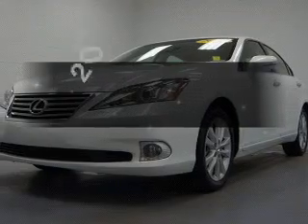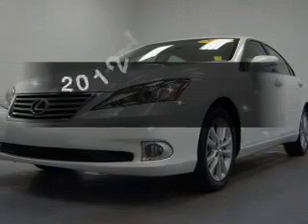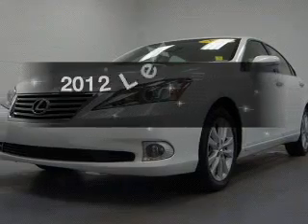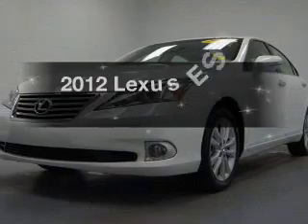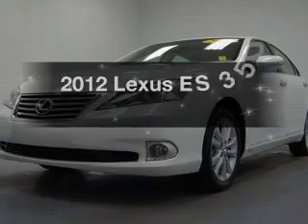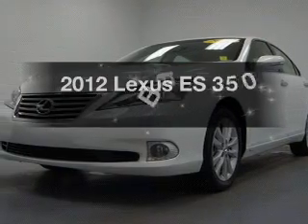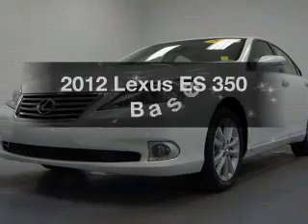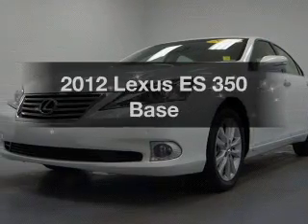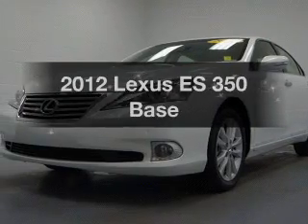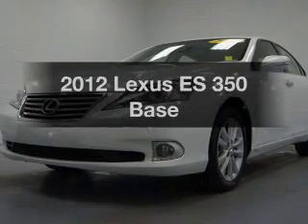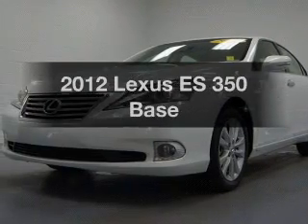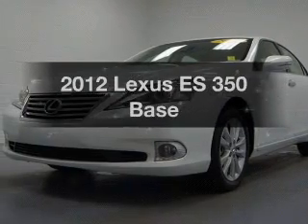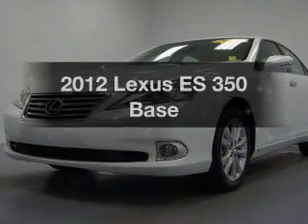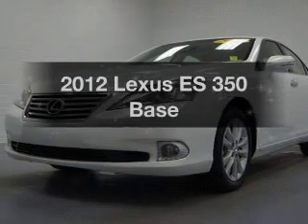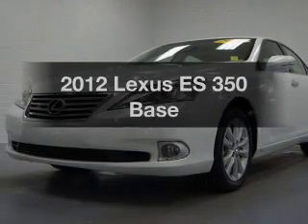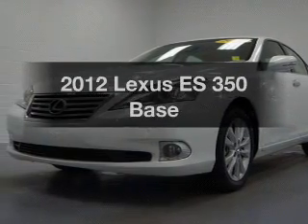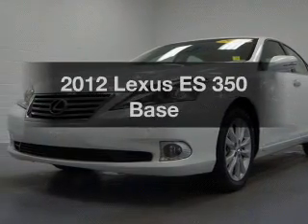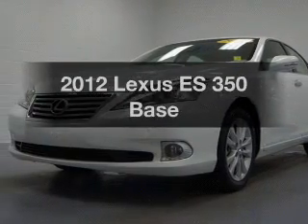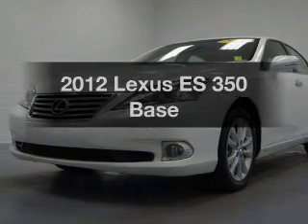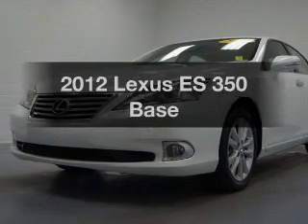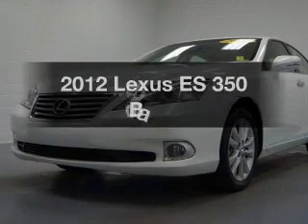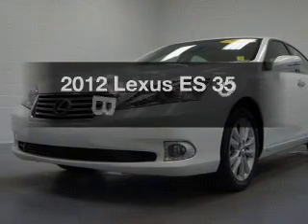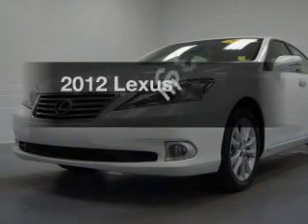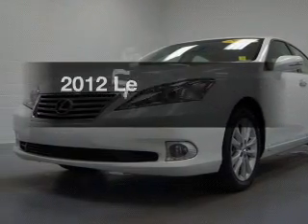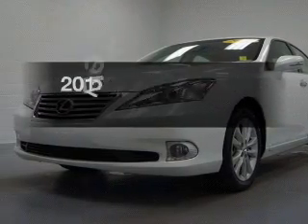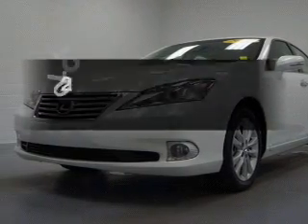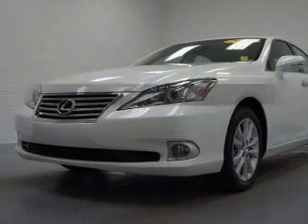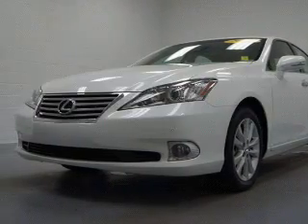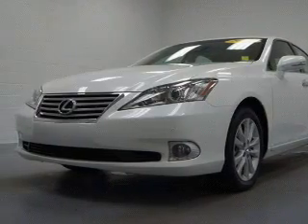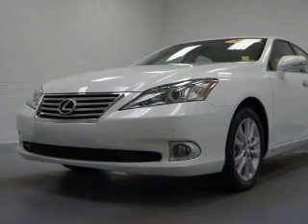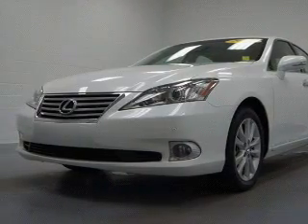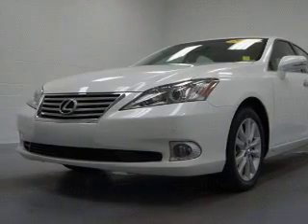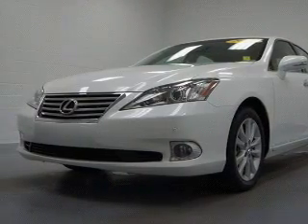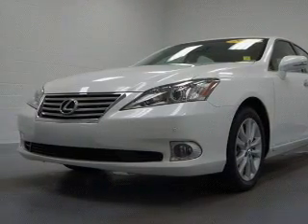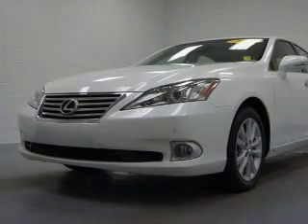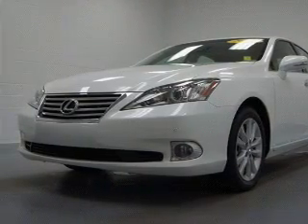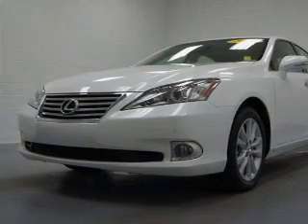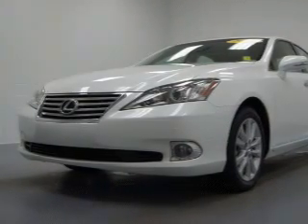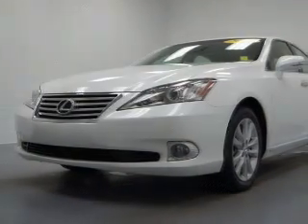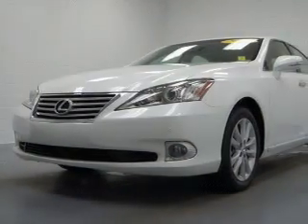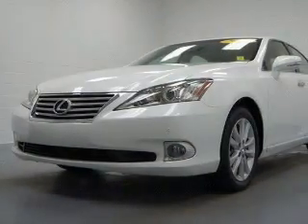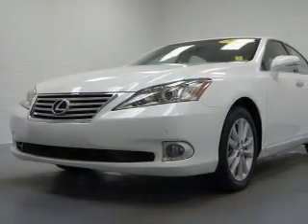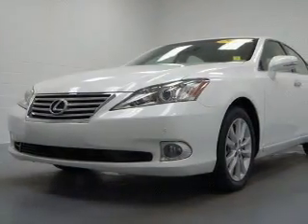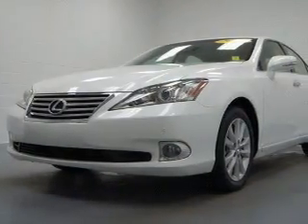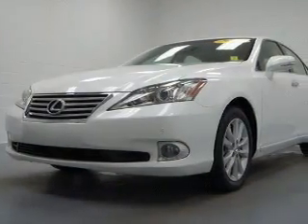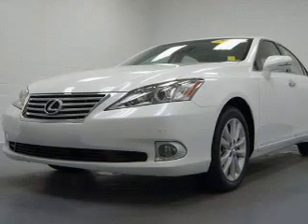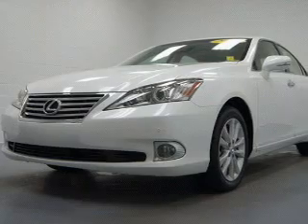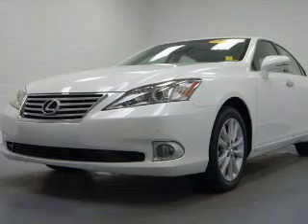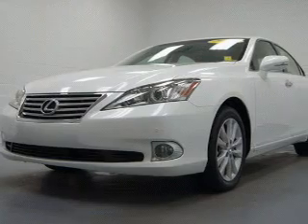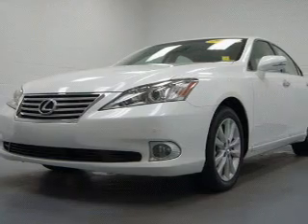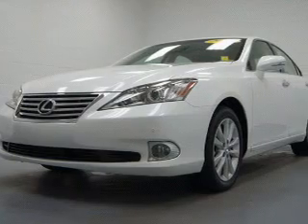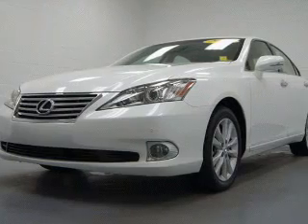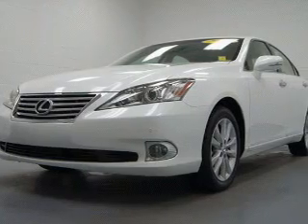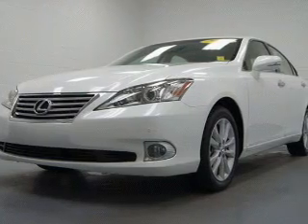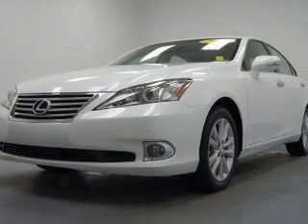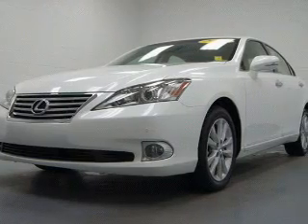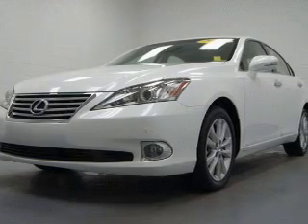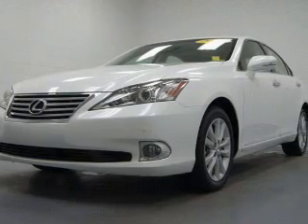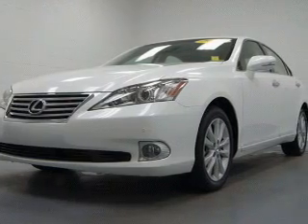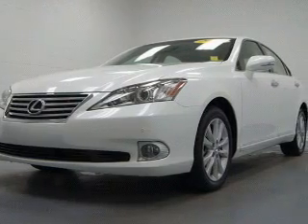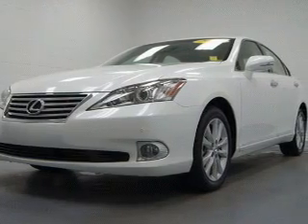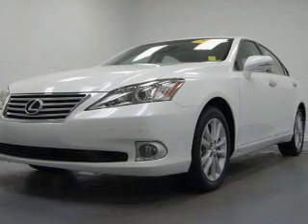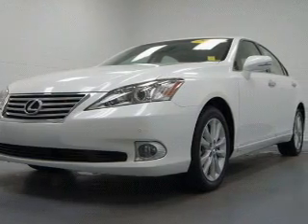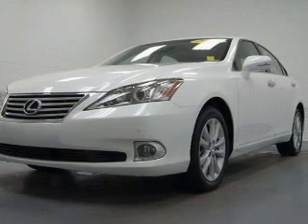Introducing the 2012 Lexus ES350. If you're looking for a first-rate auto, this one could be yours today.